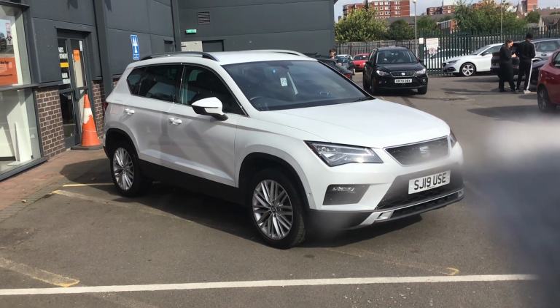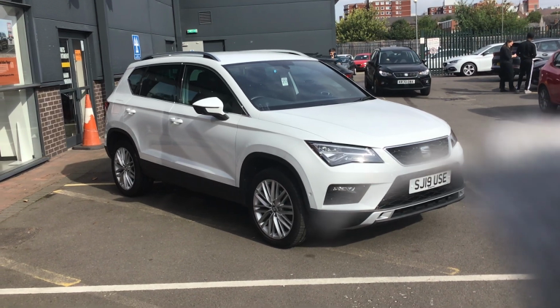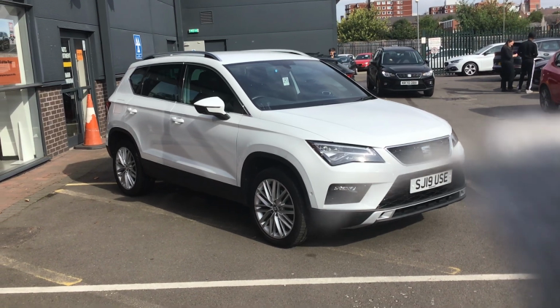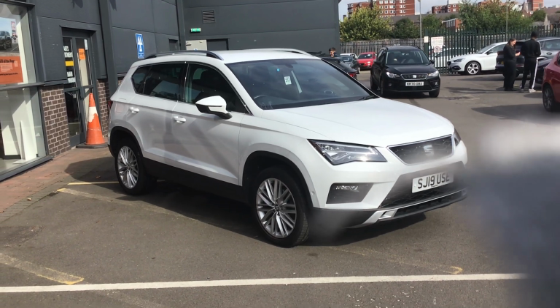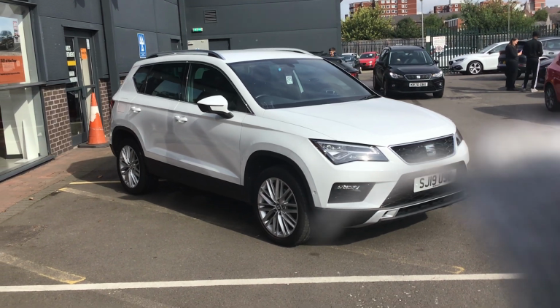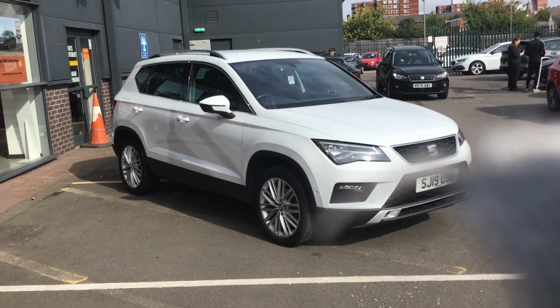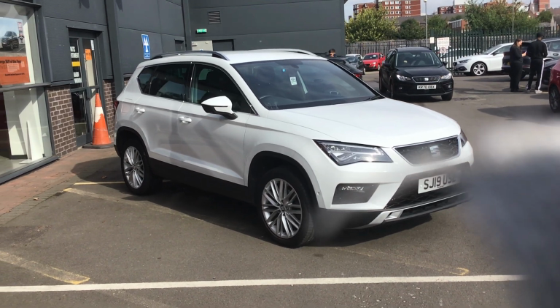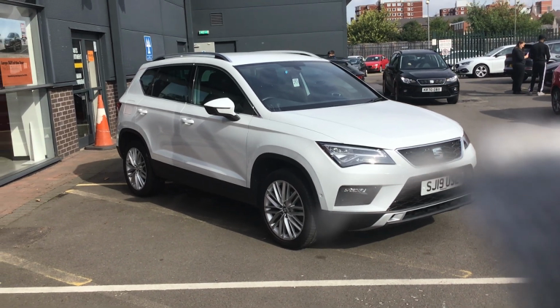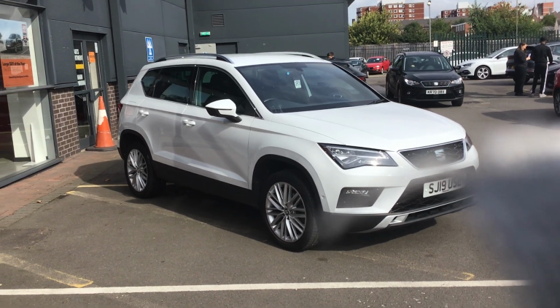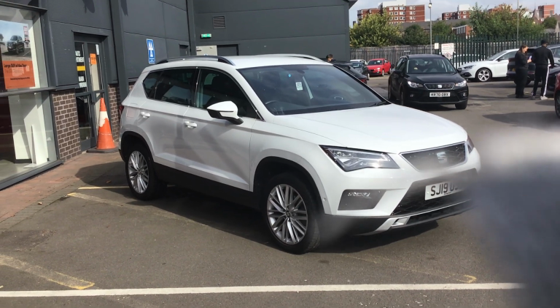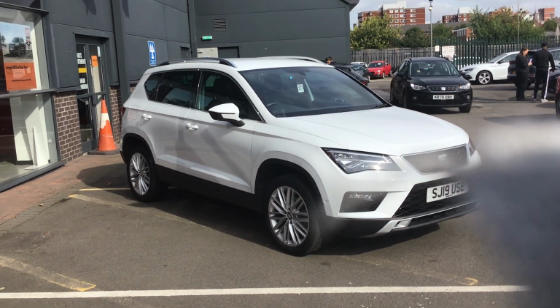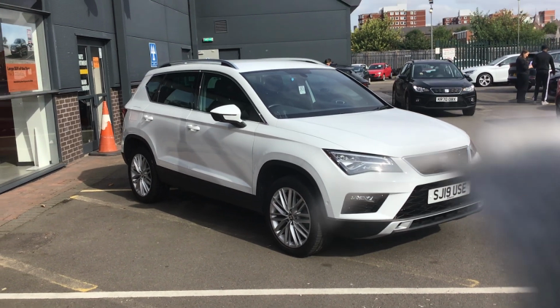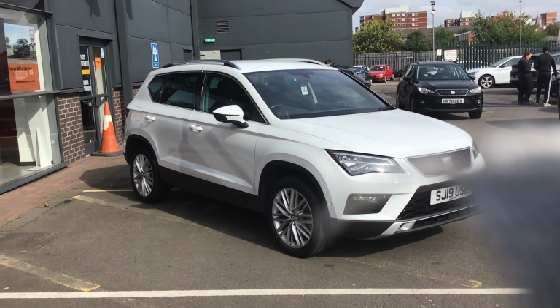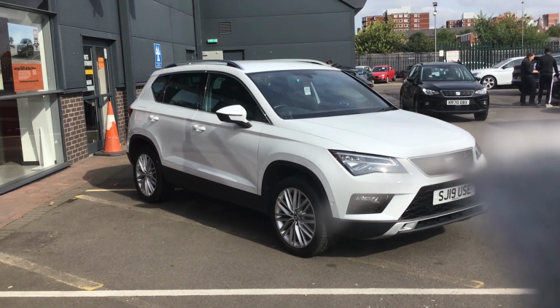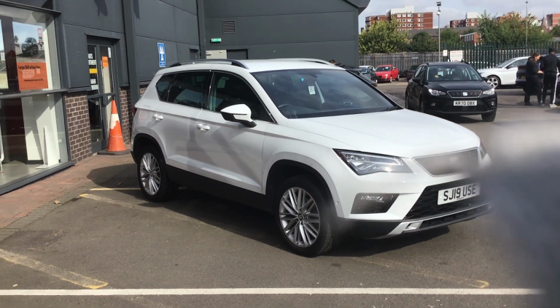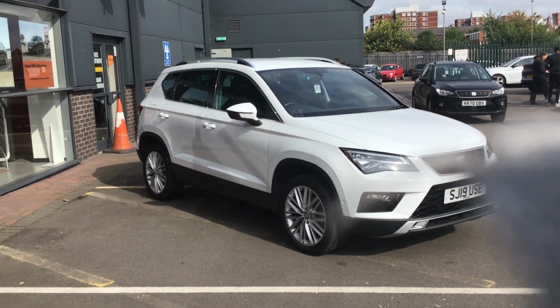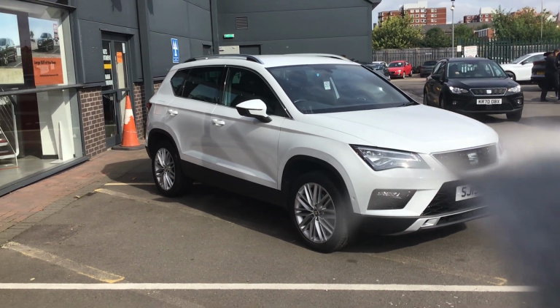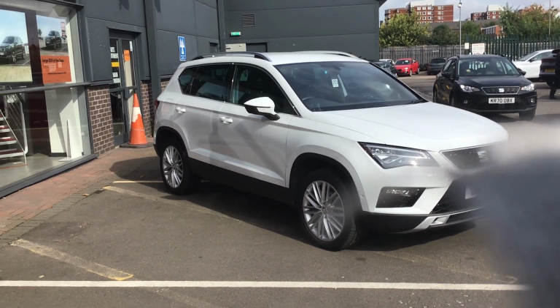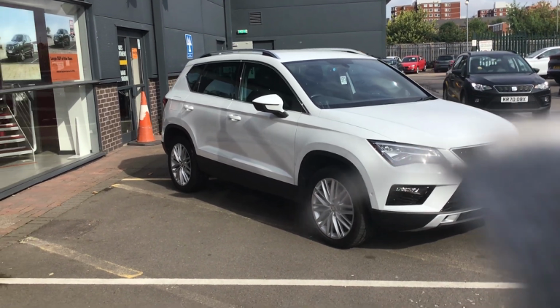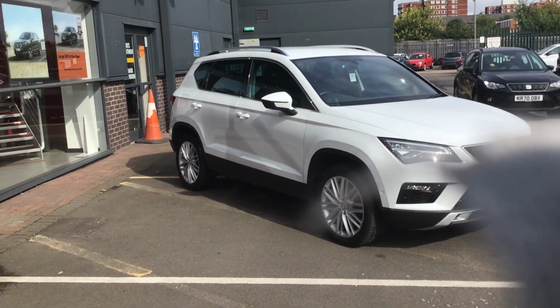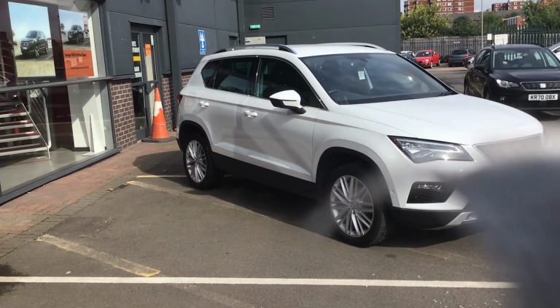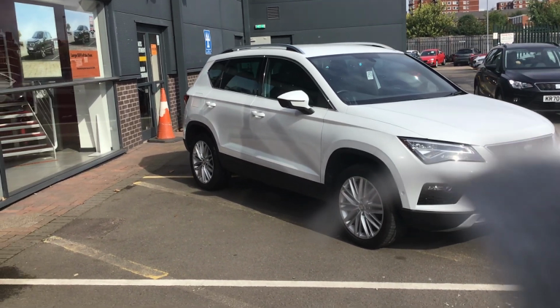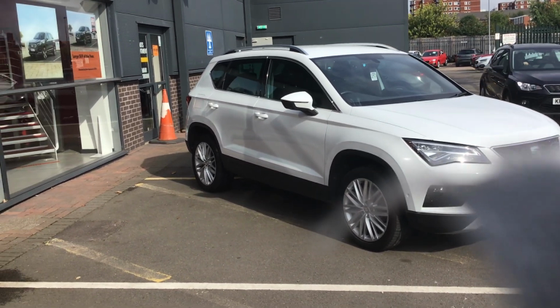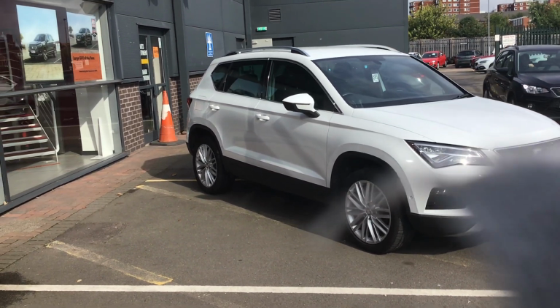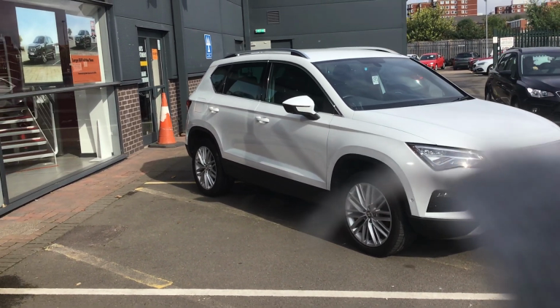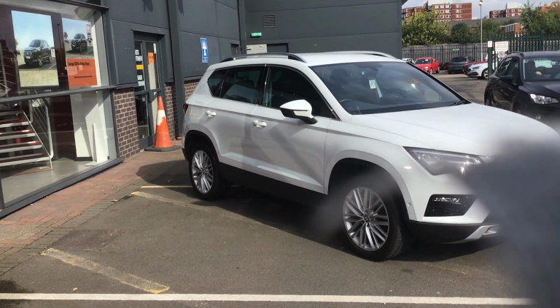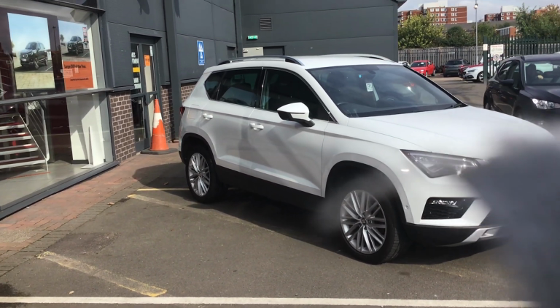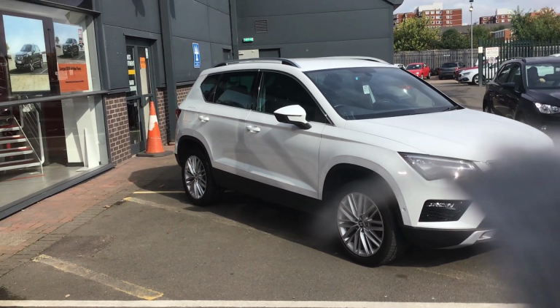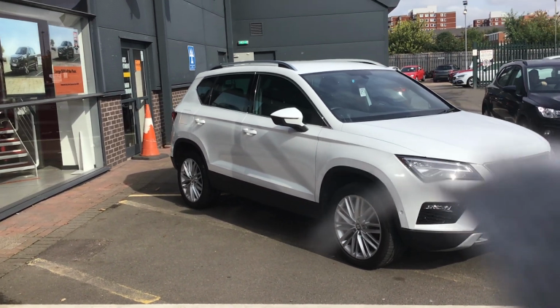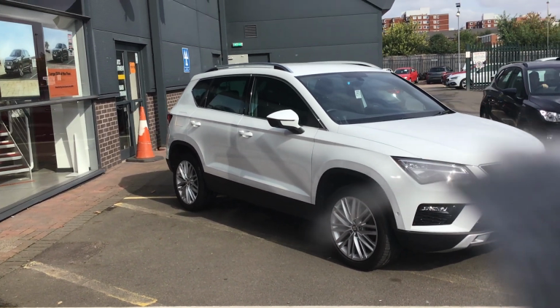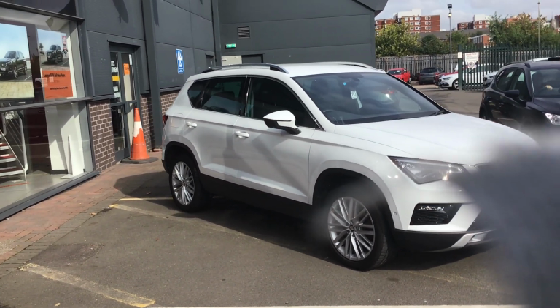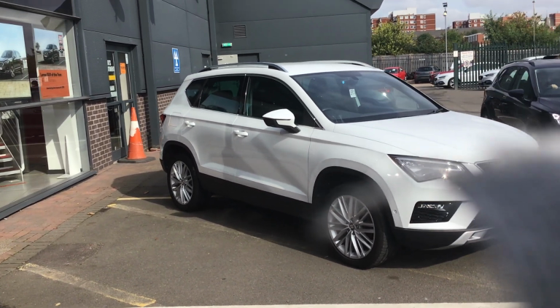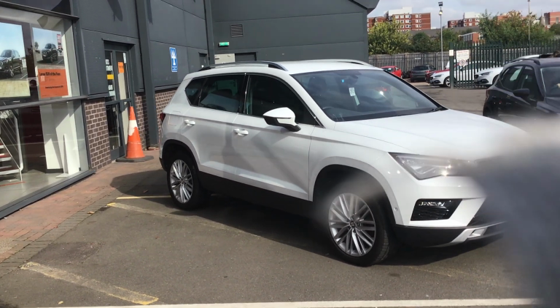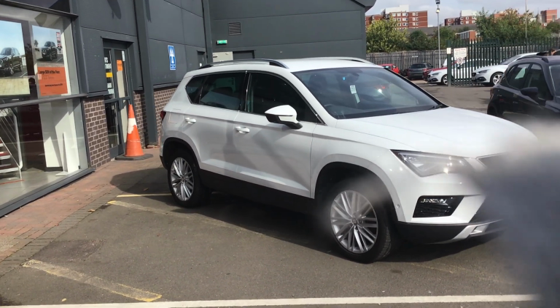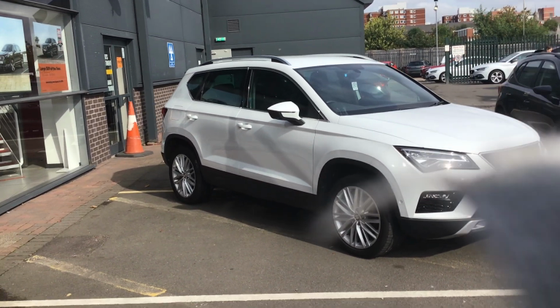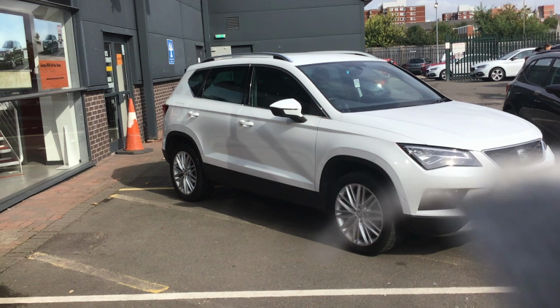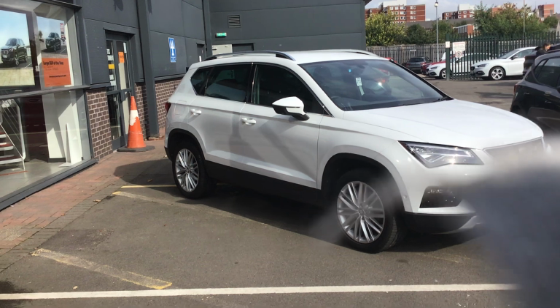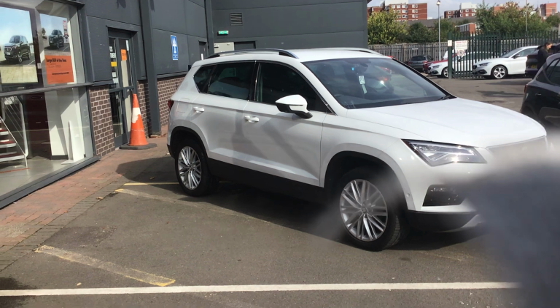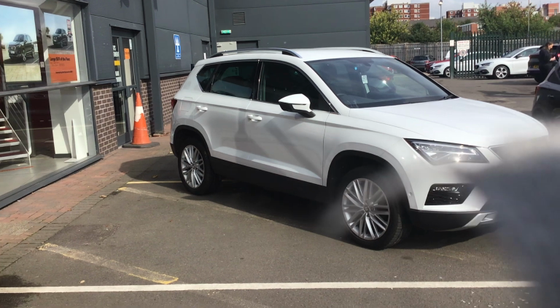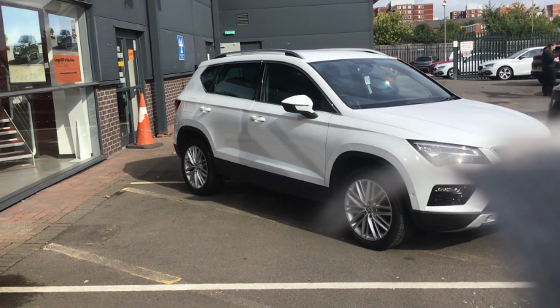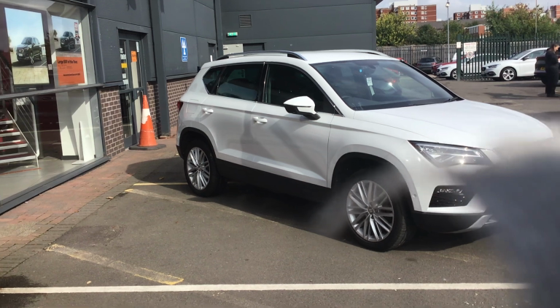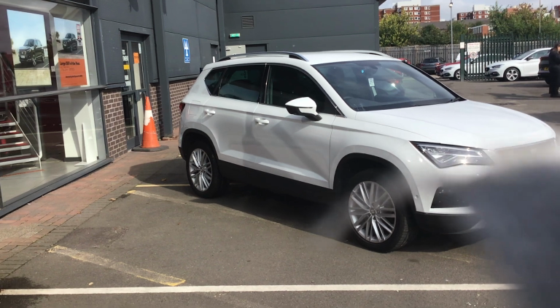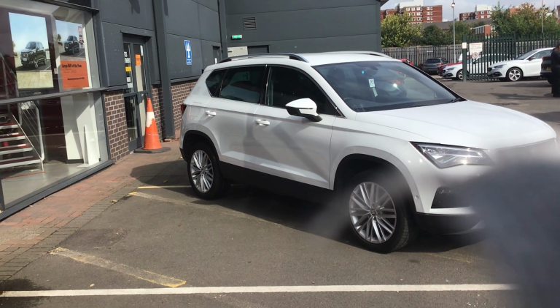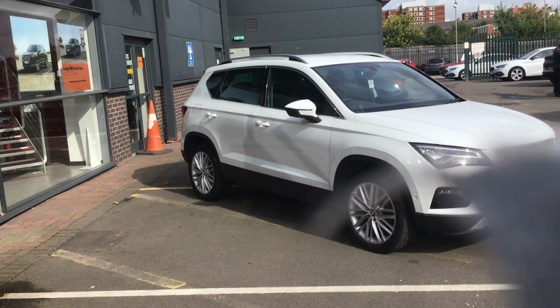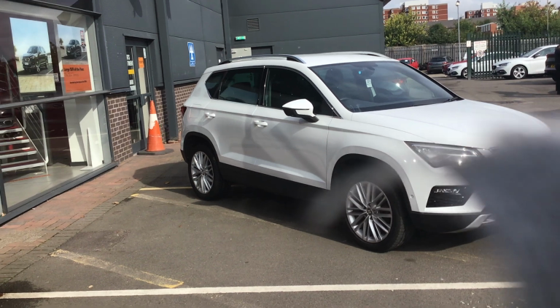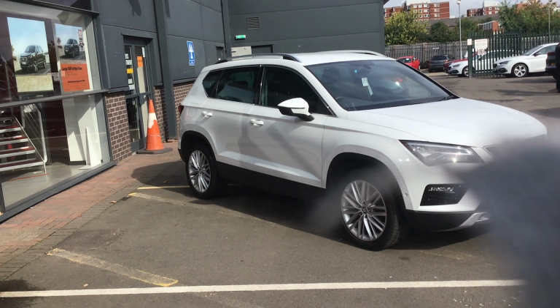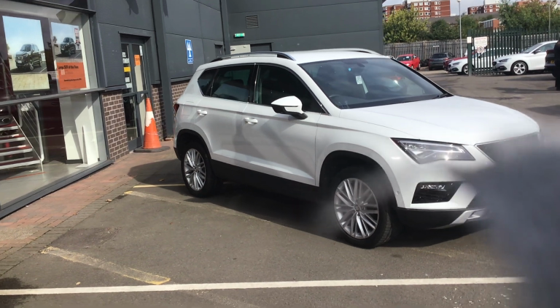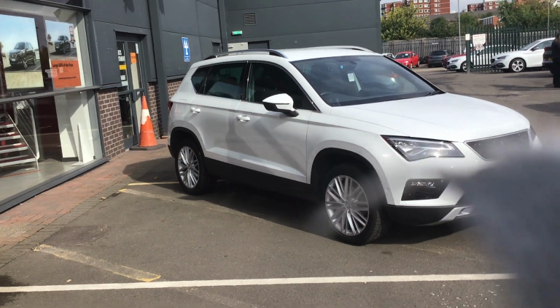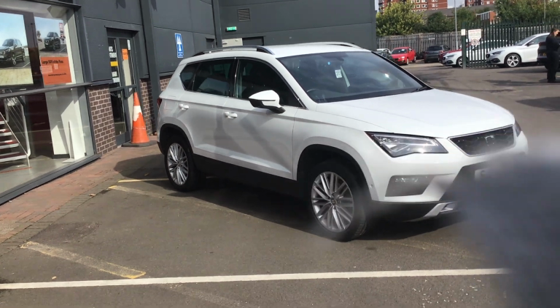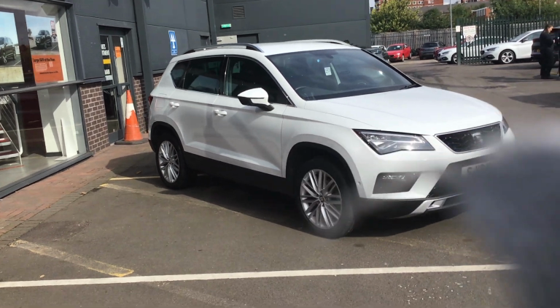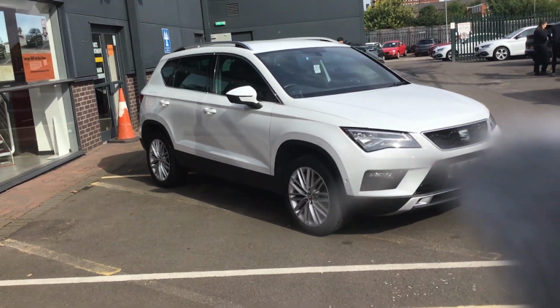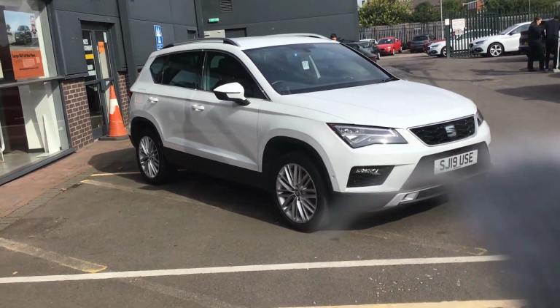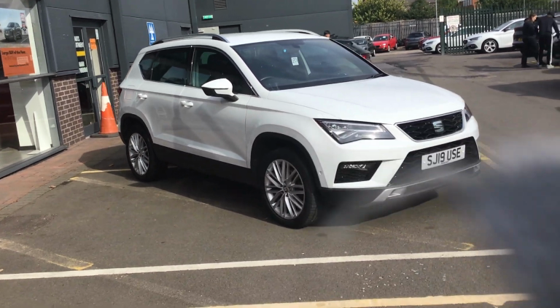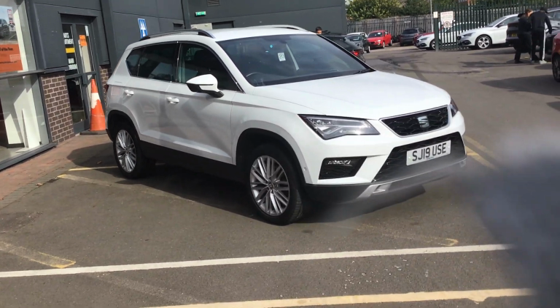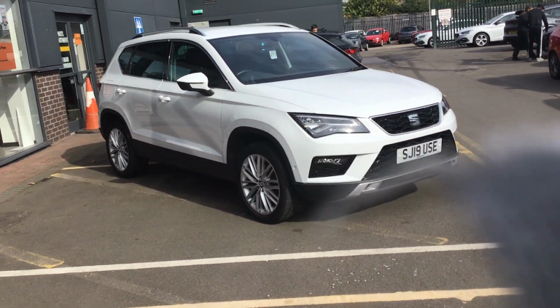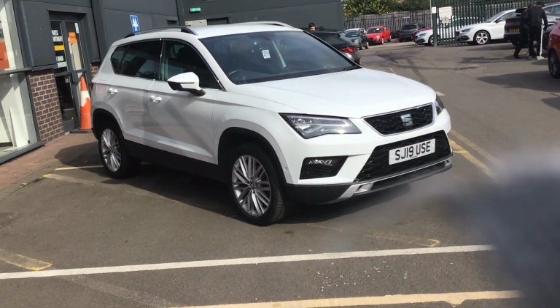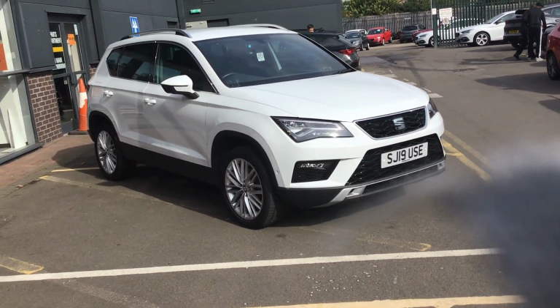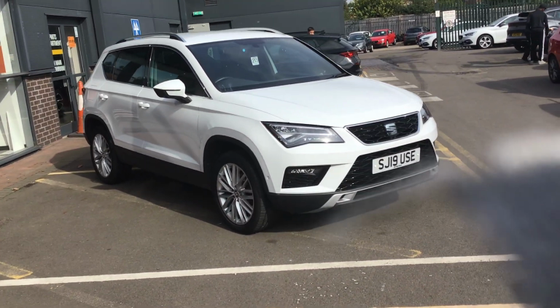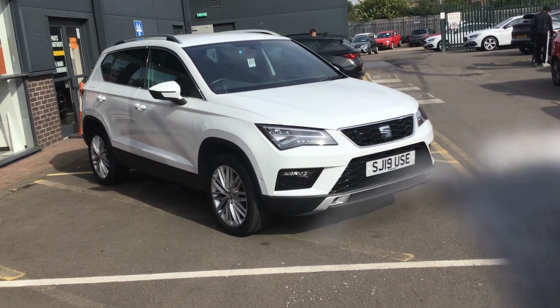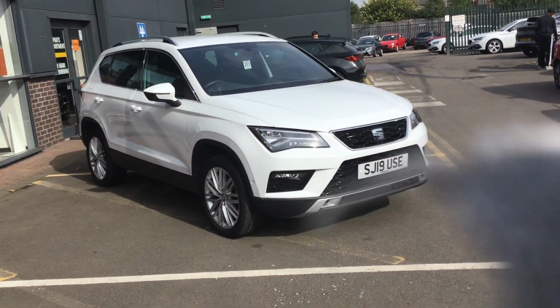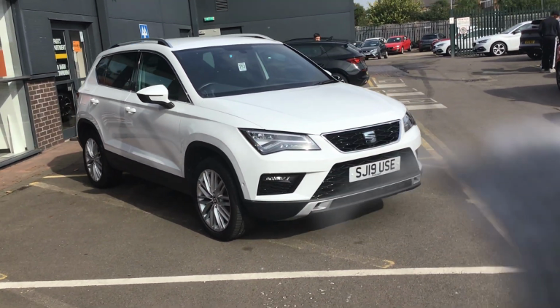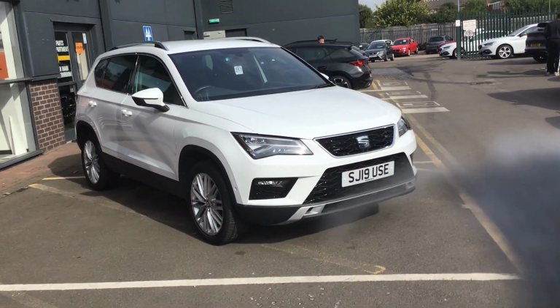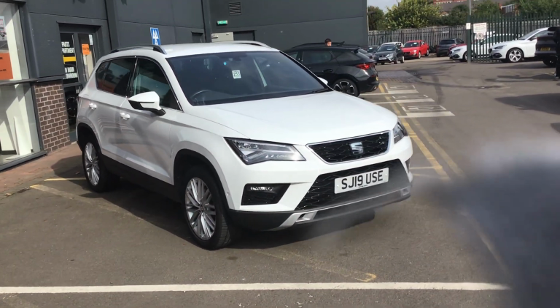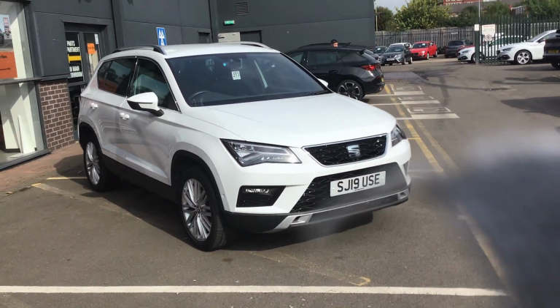Hello, it's Ben here from Marshall Seat in Leicester. This is just a quick video walk-around of this Seat Ateca that we have for sale.